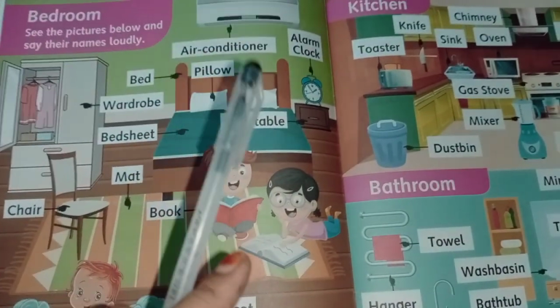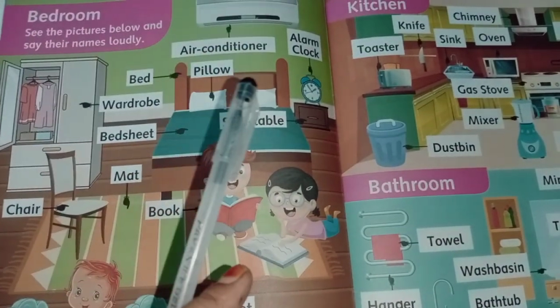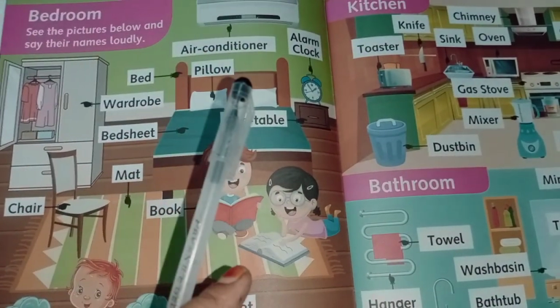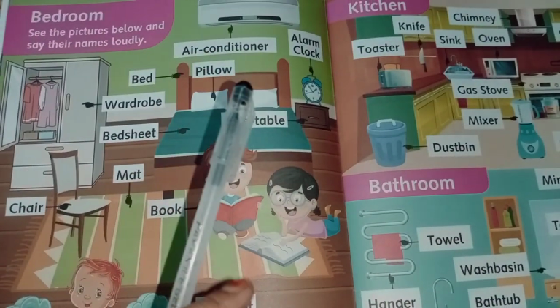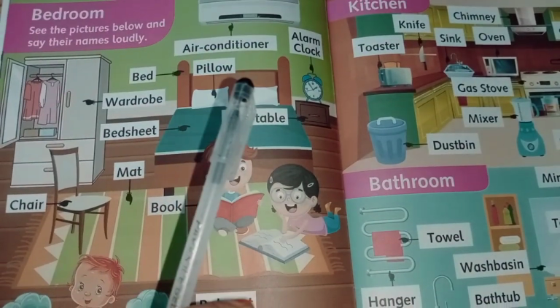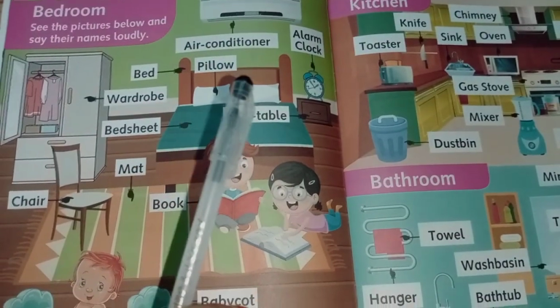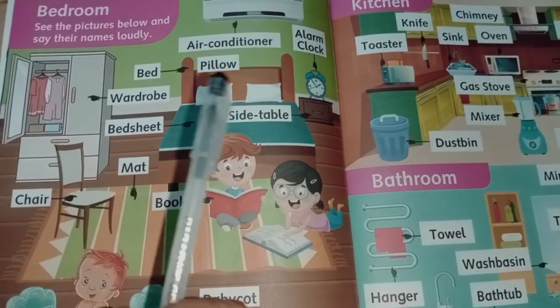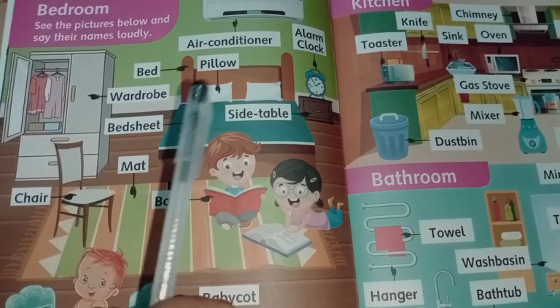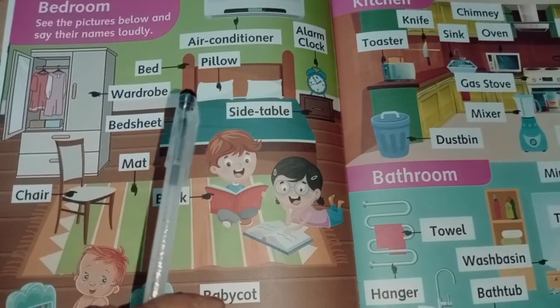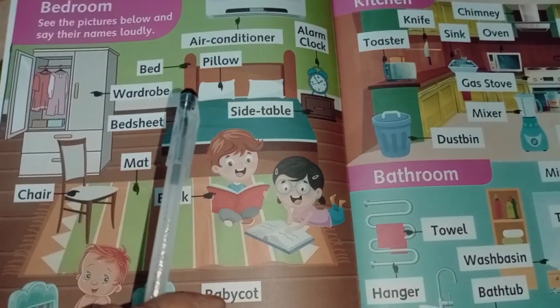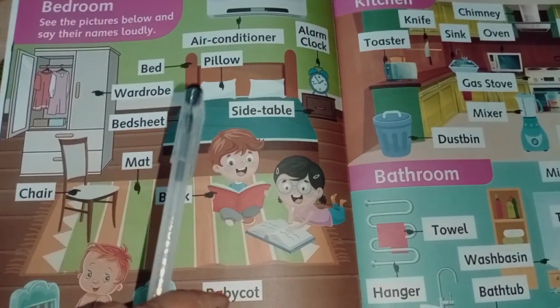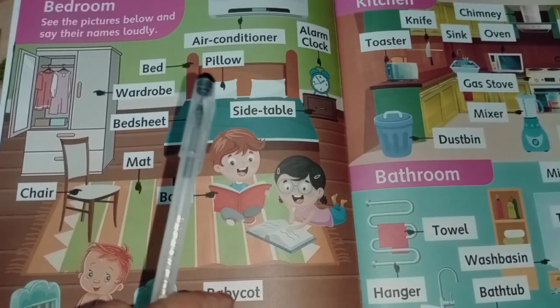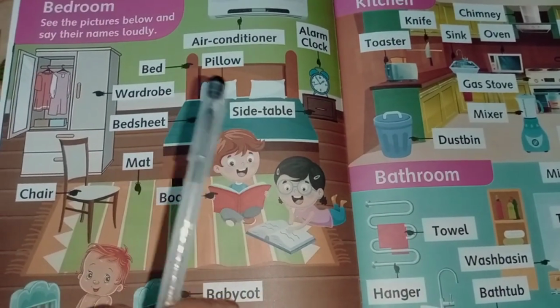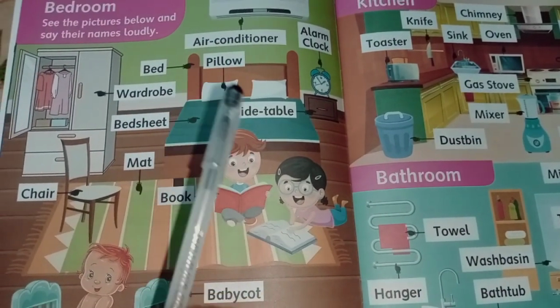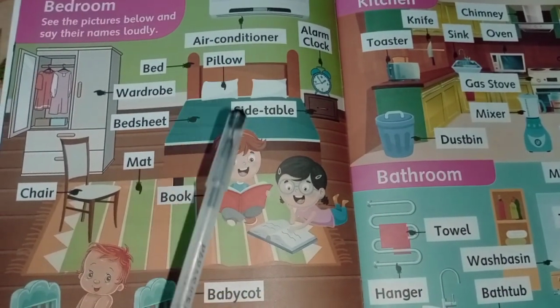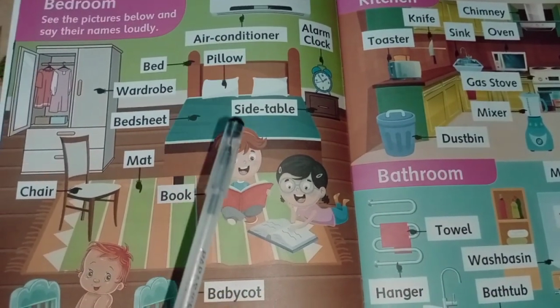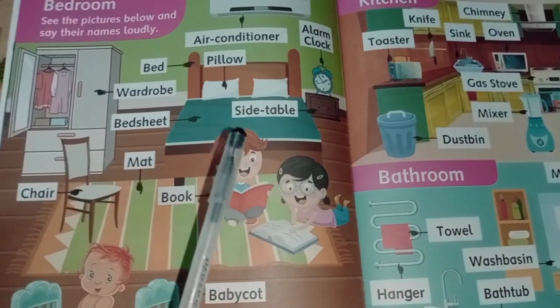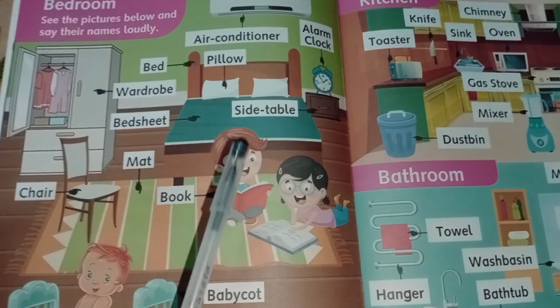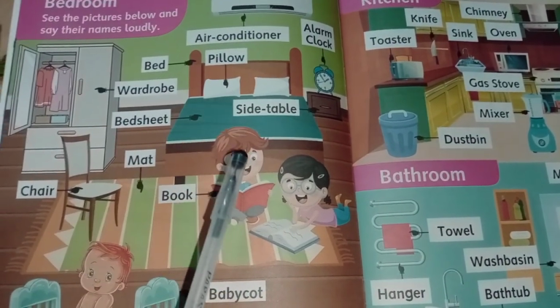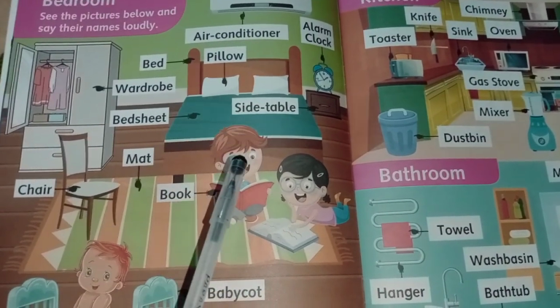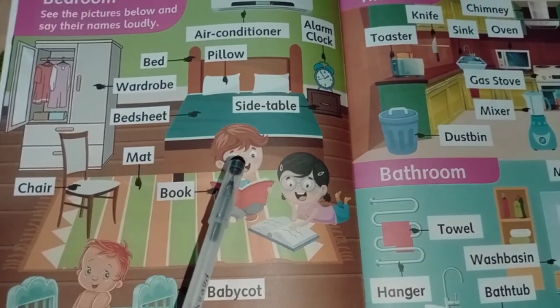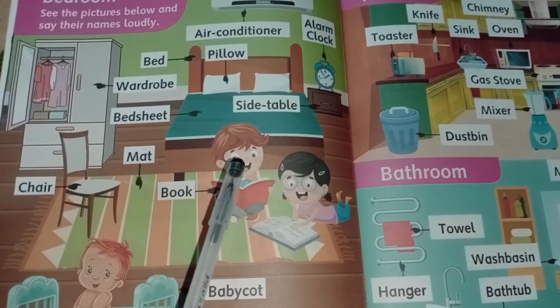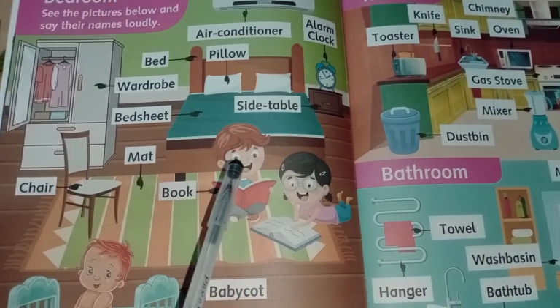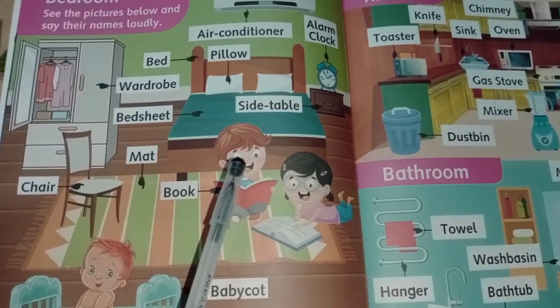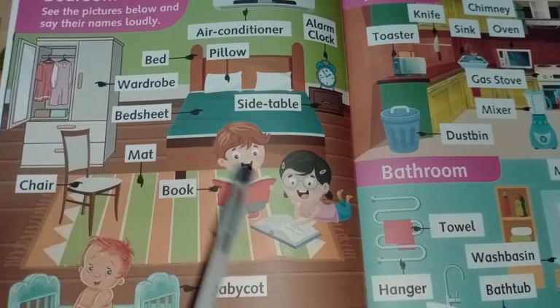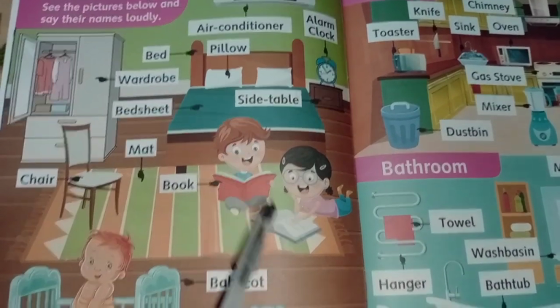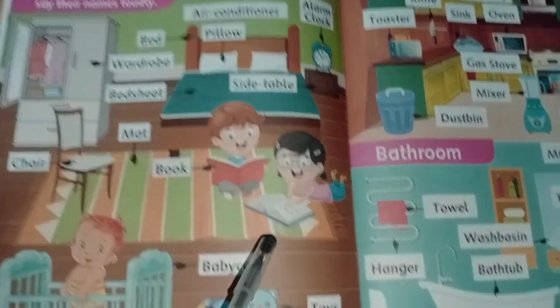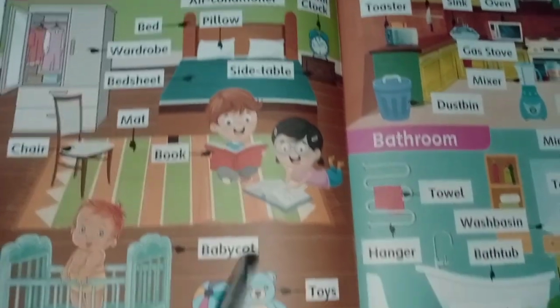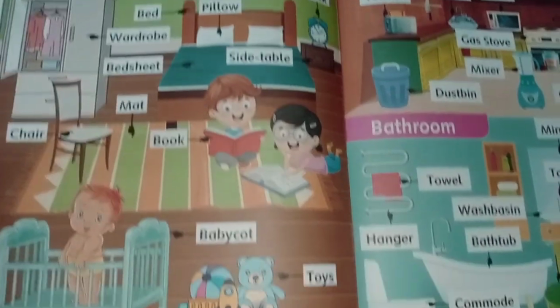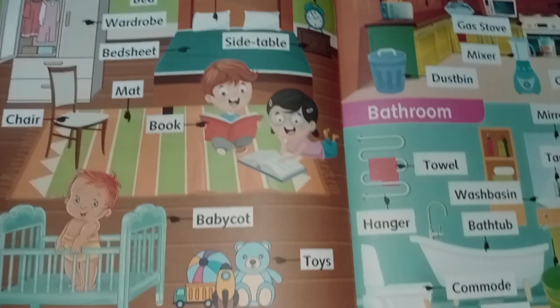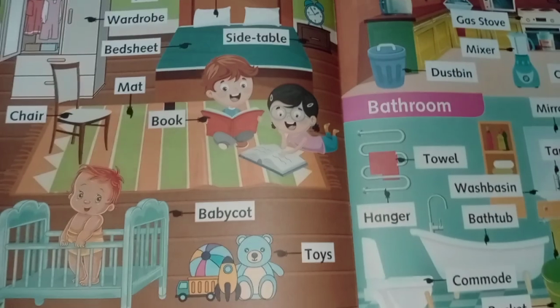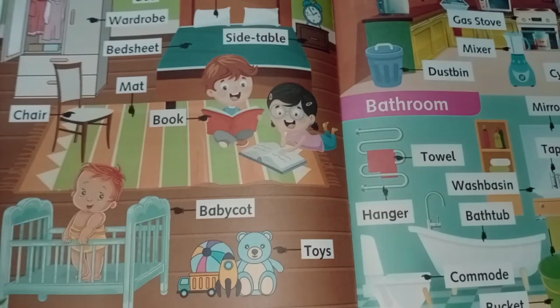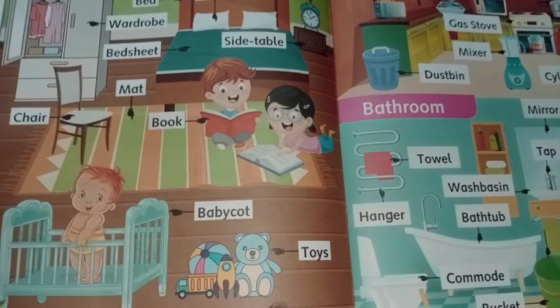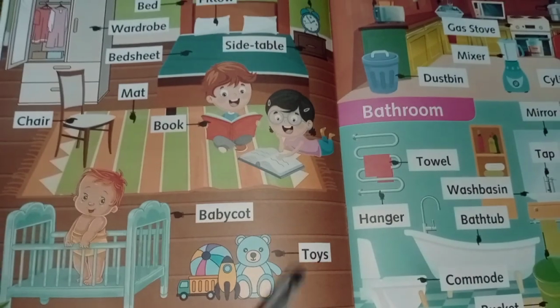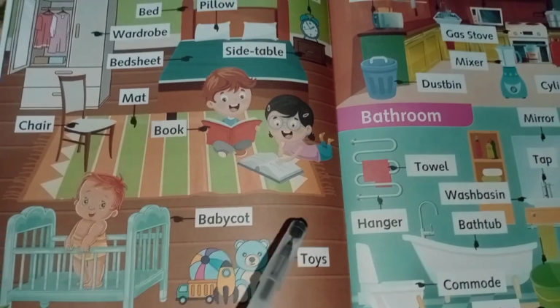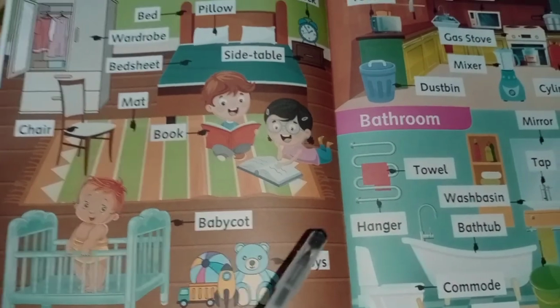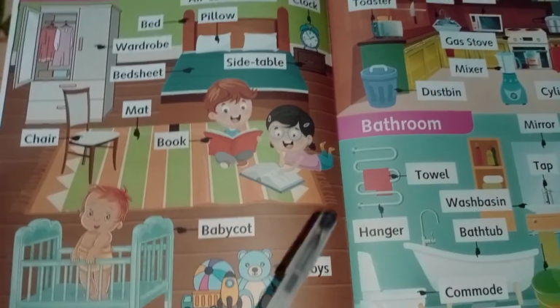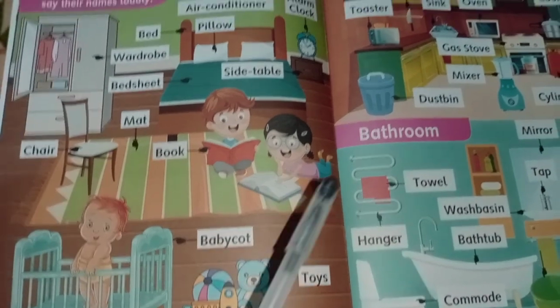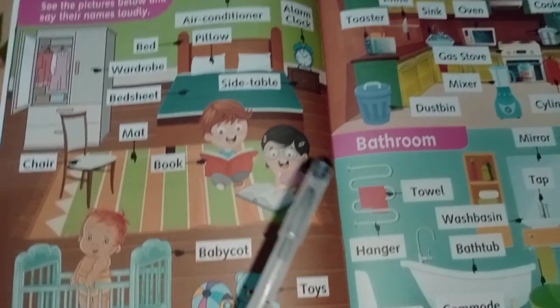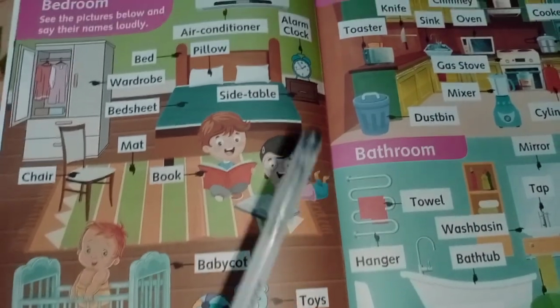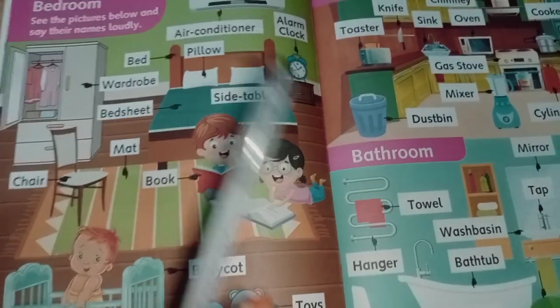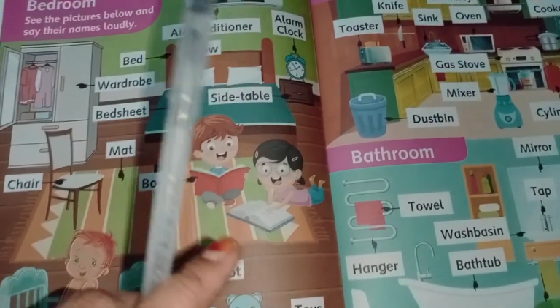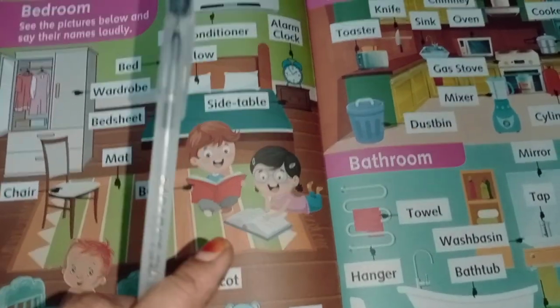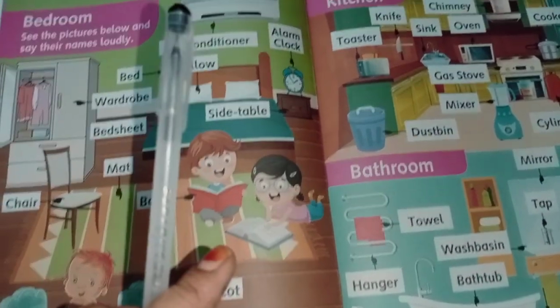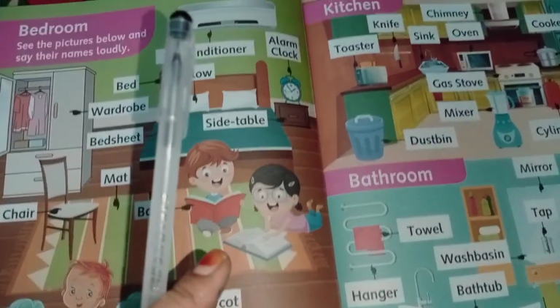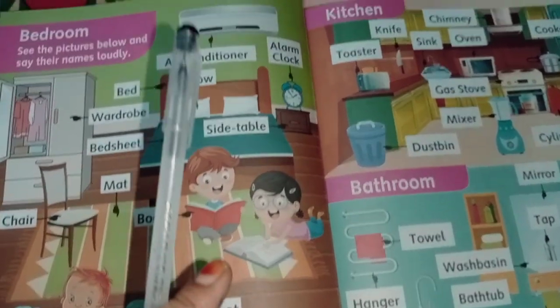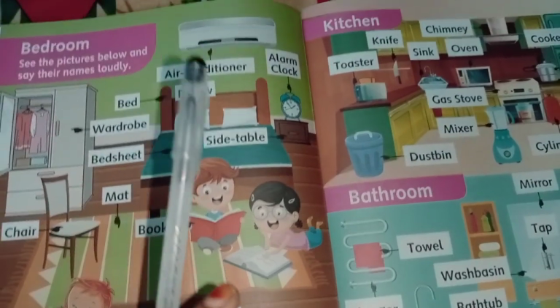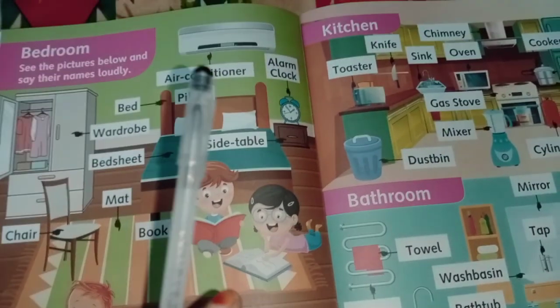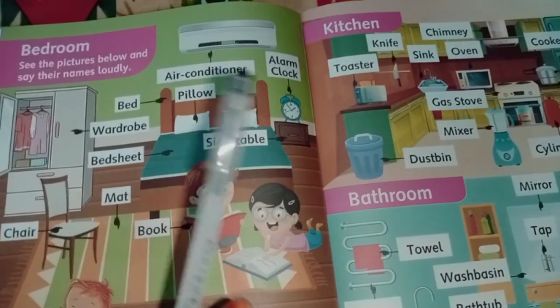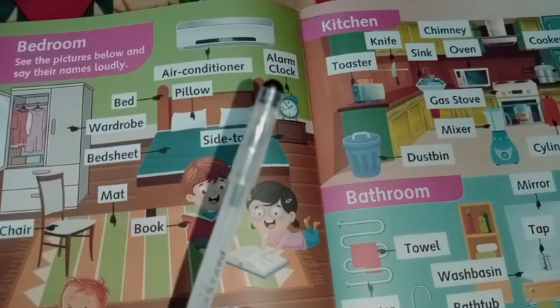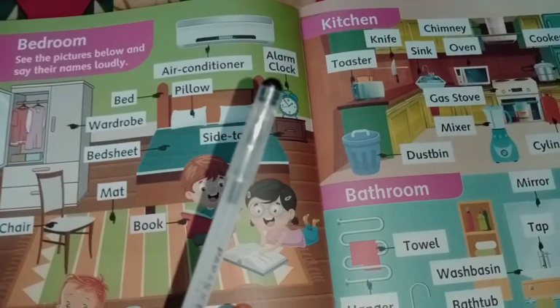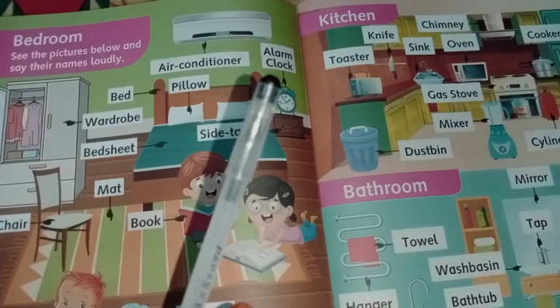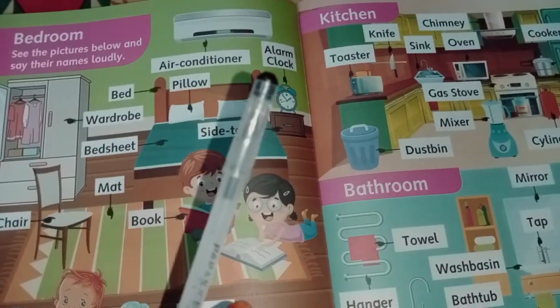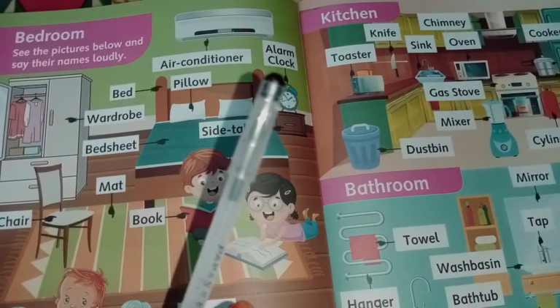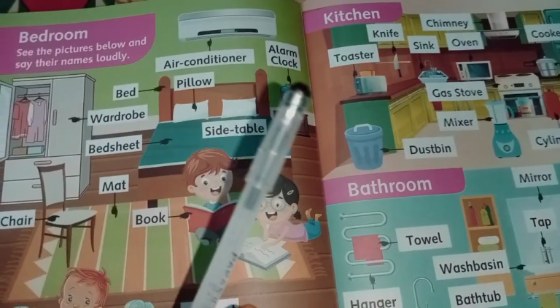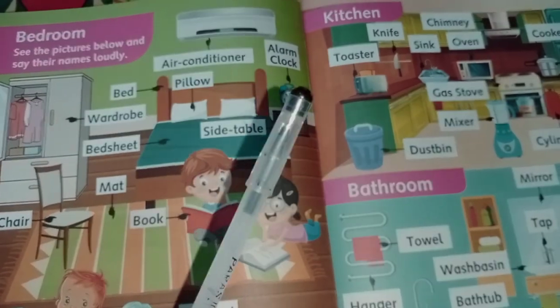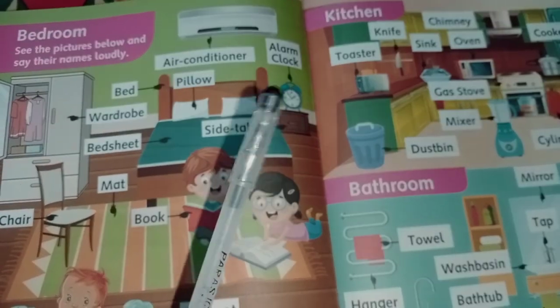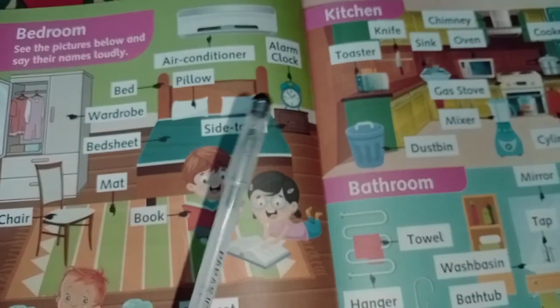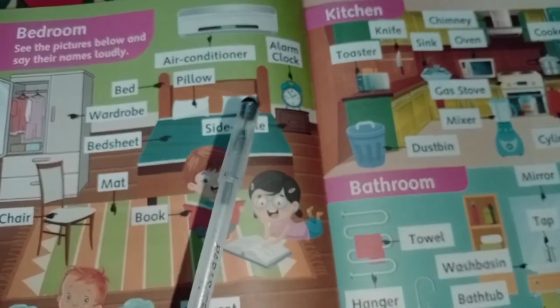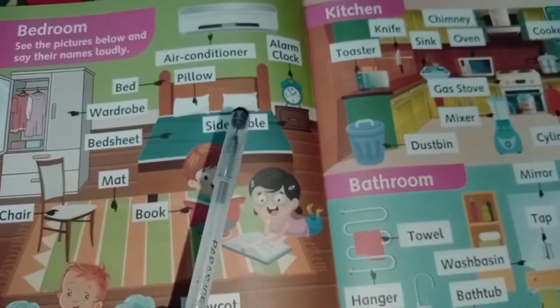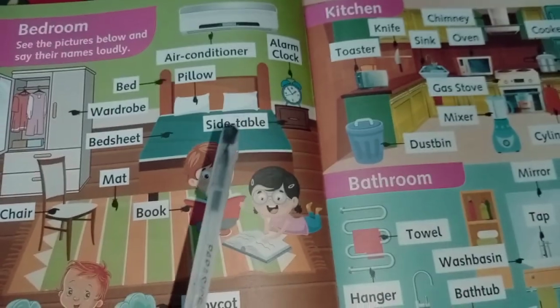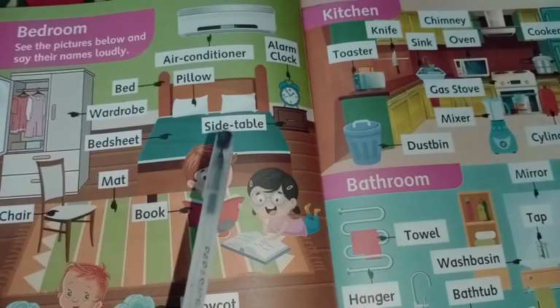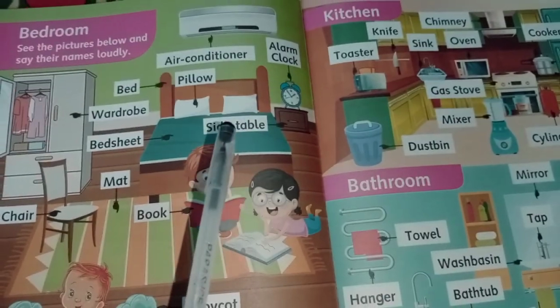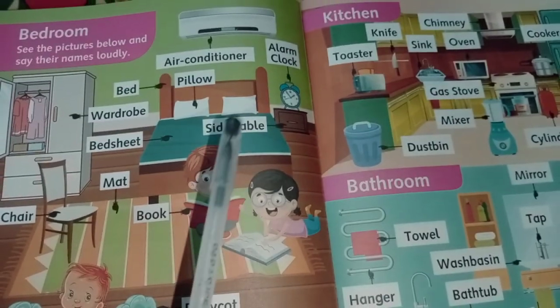Air conditioner, pillow, side table, toys, alarm clock.